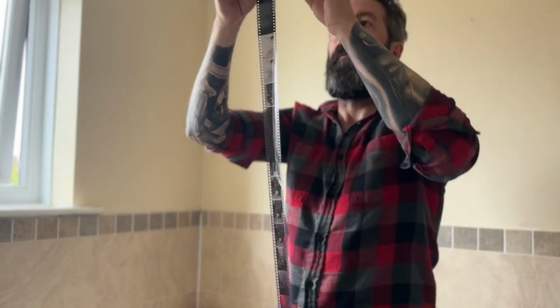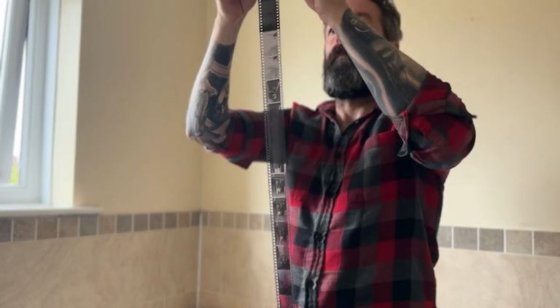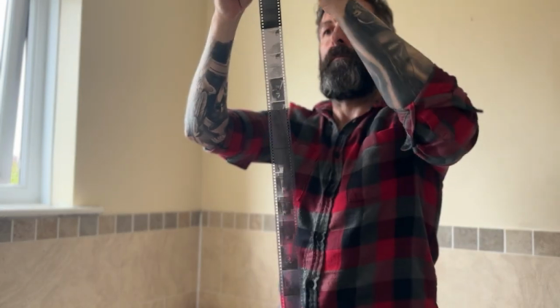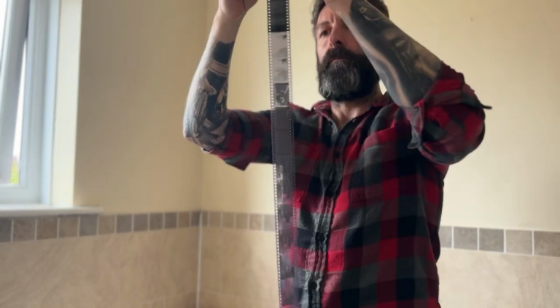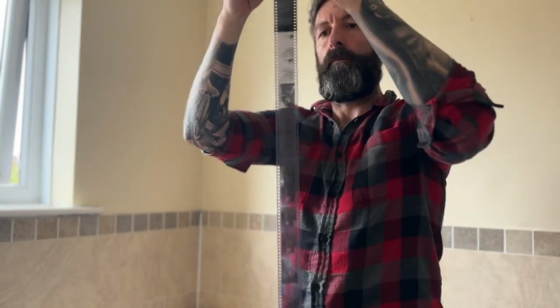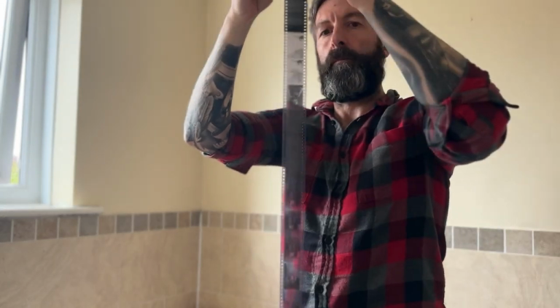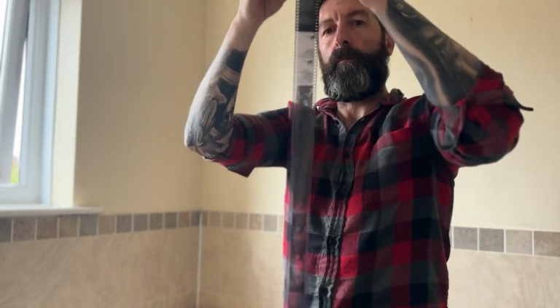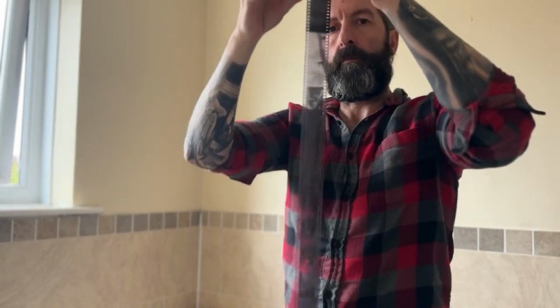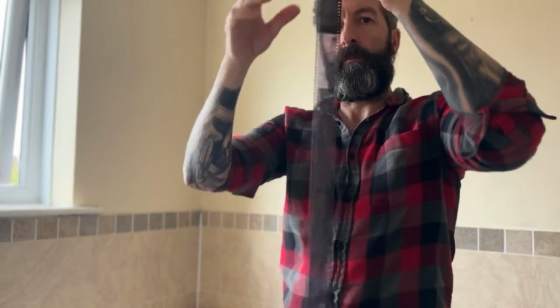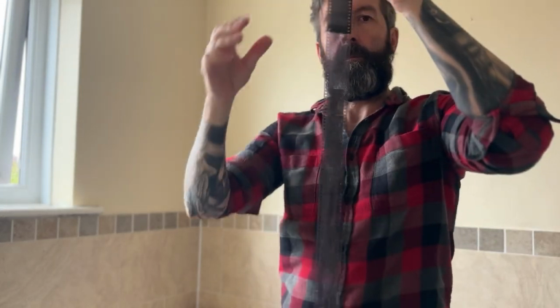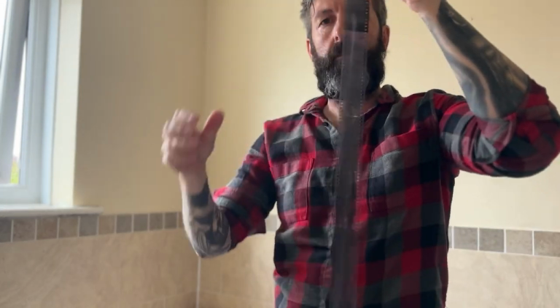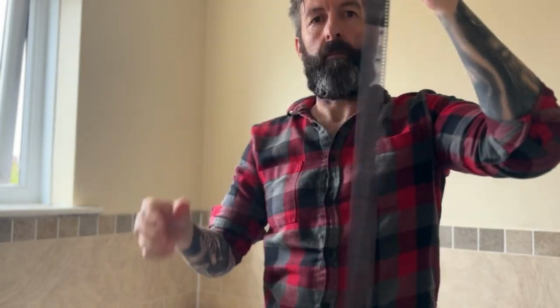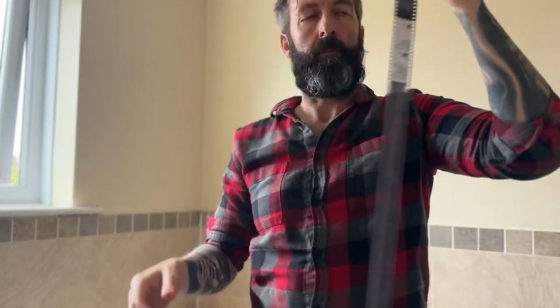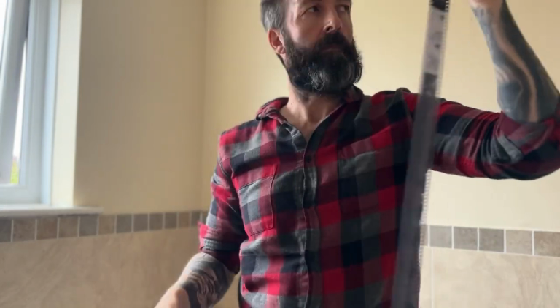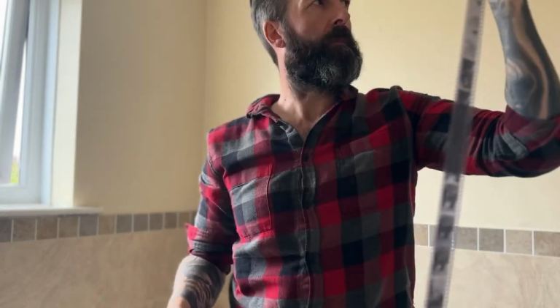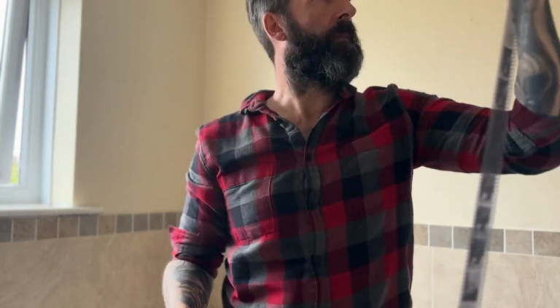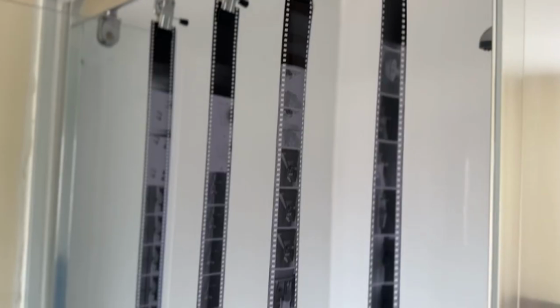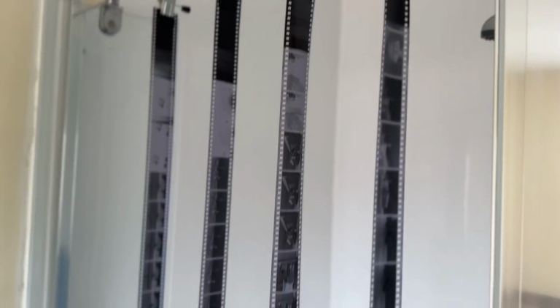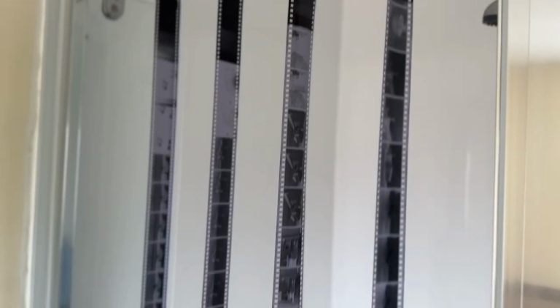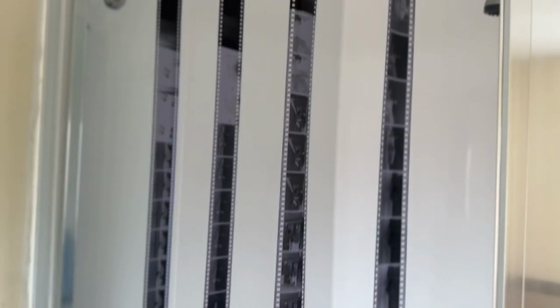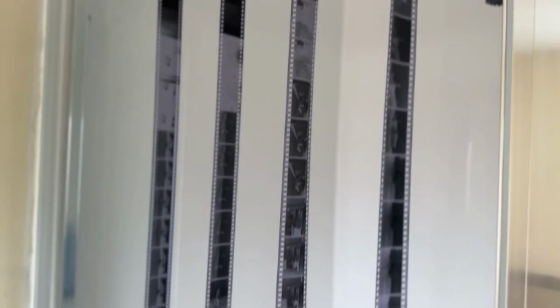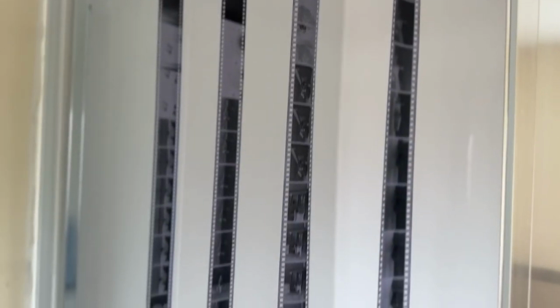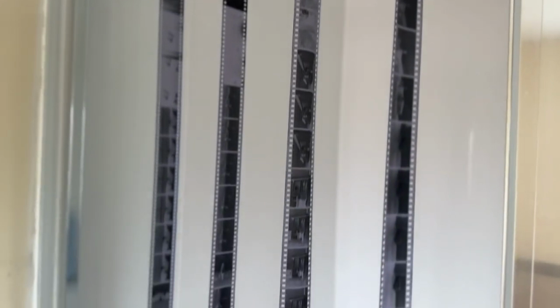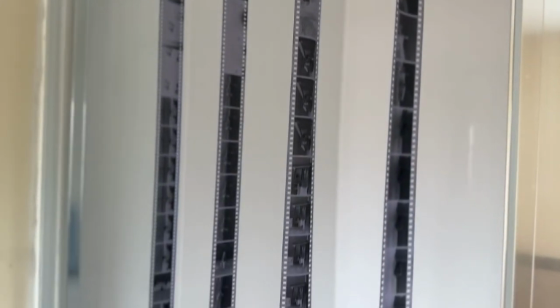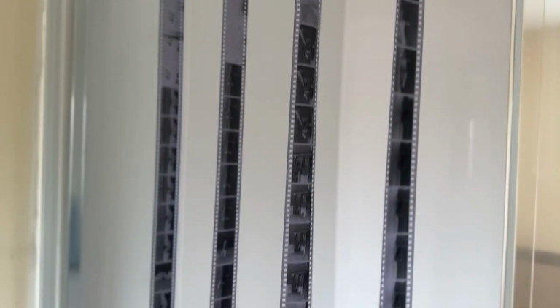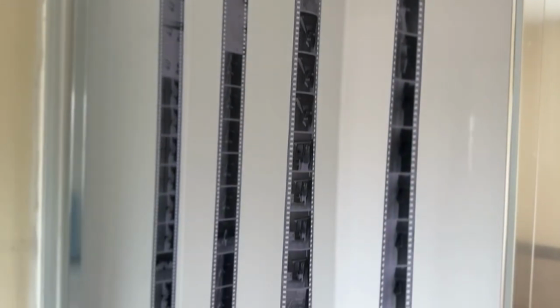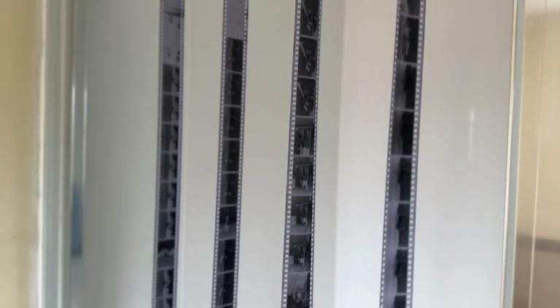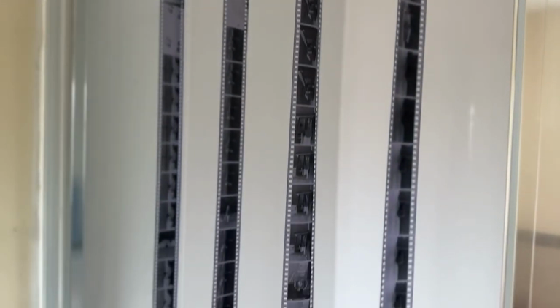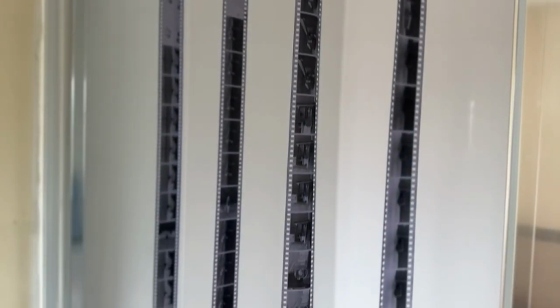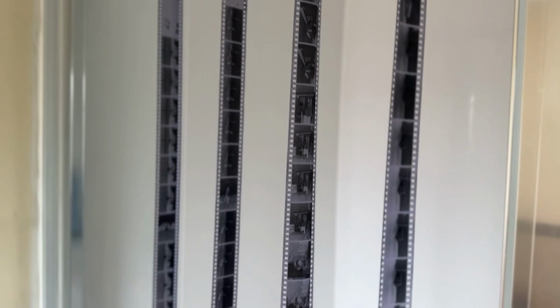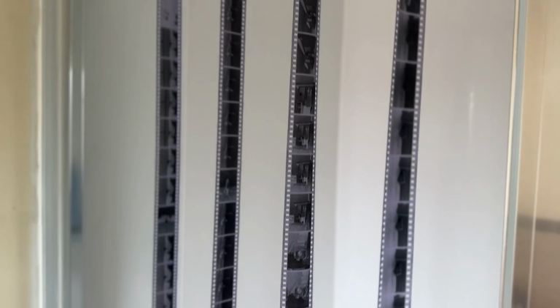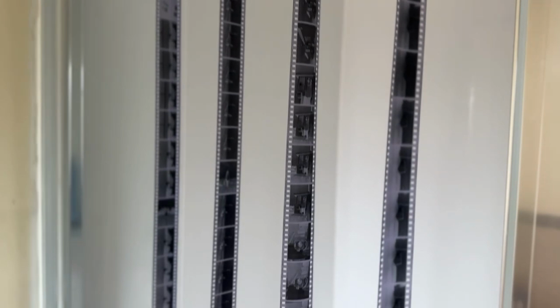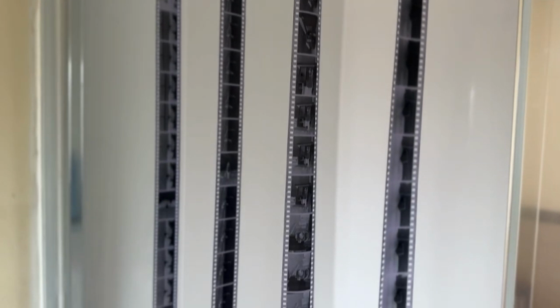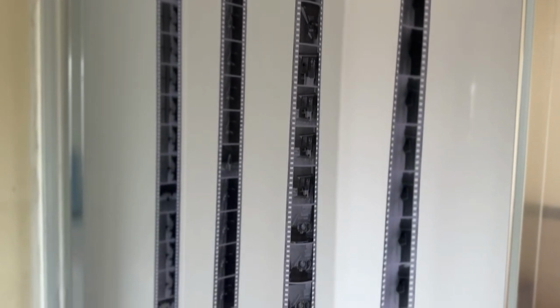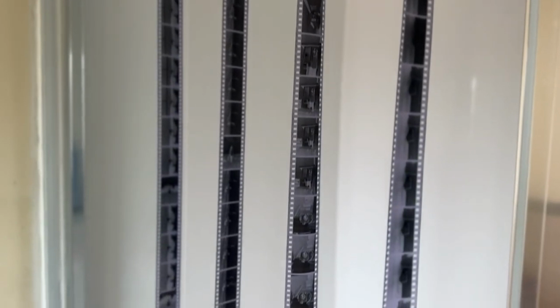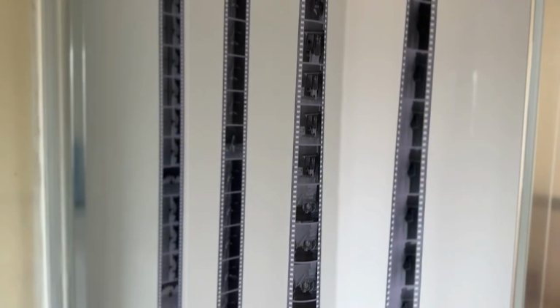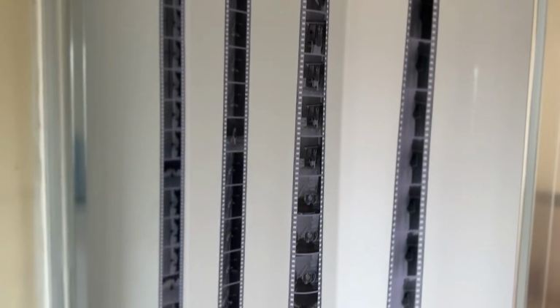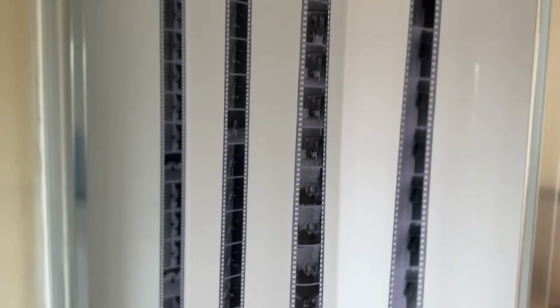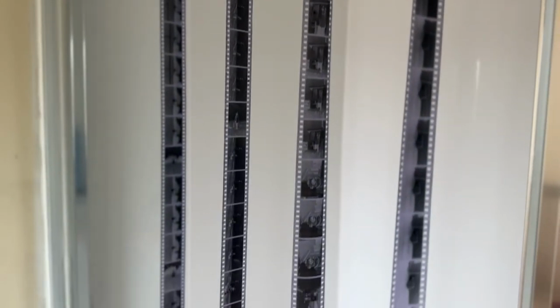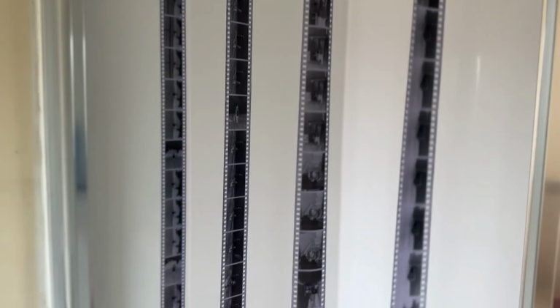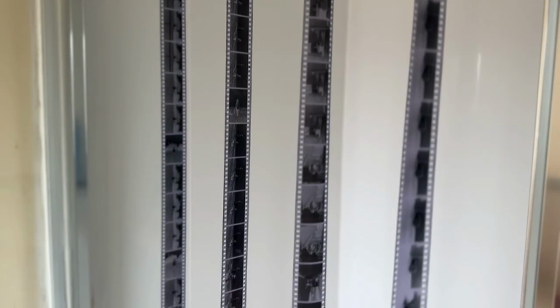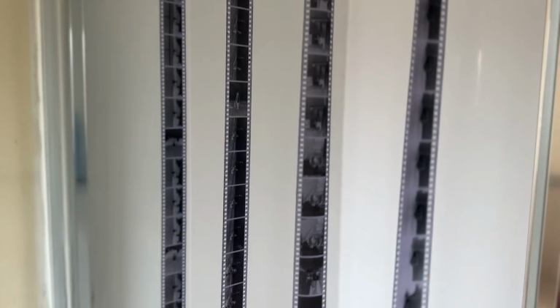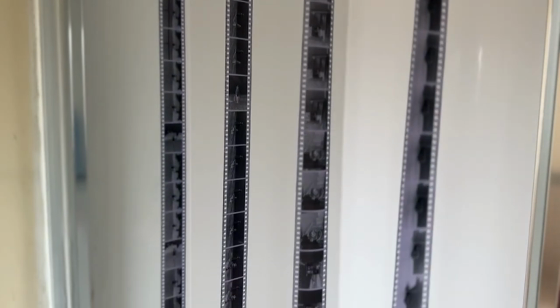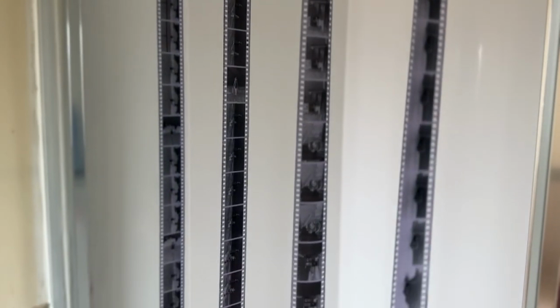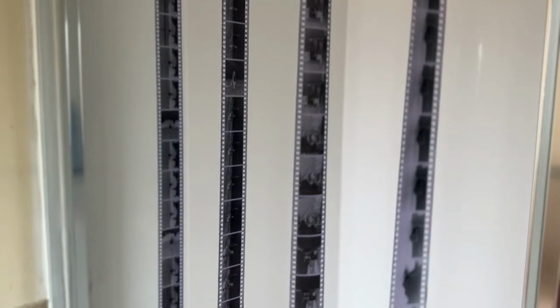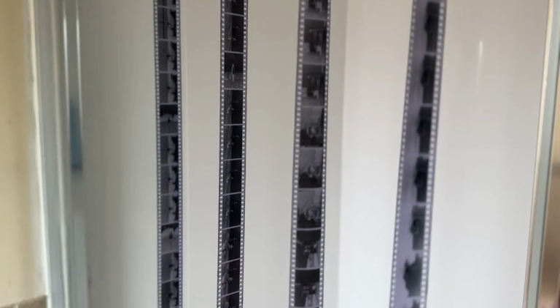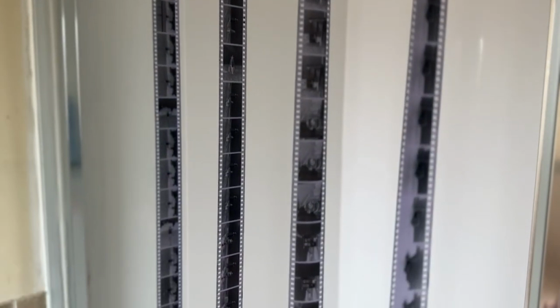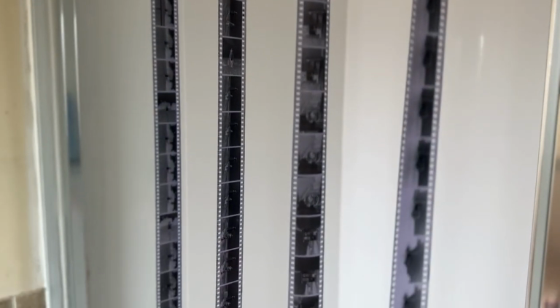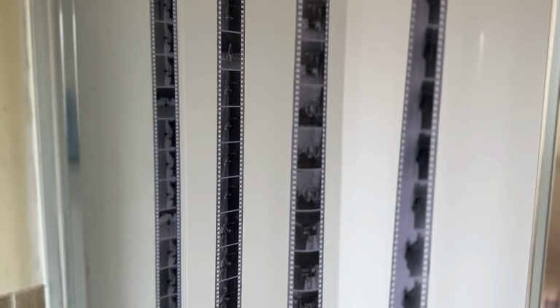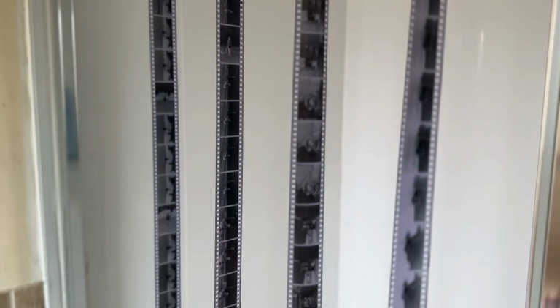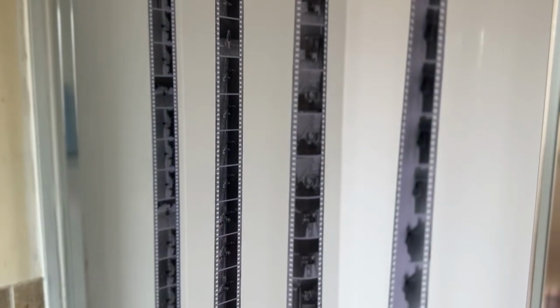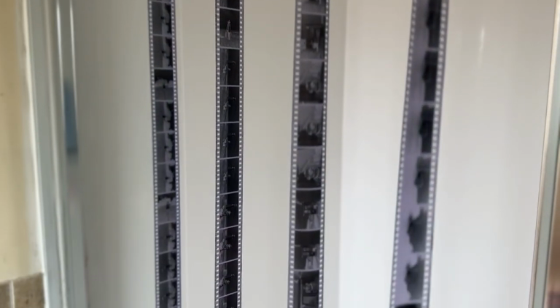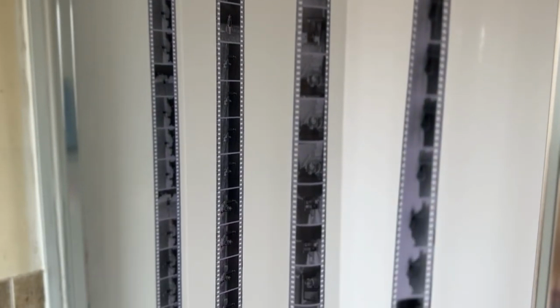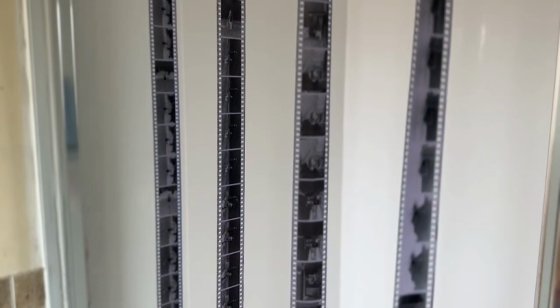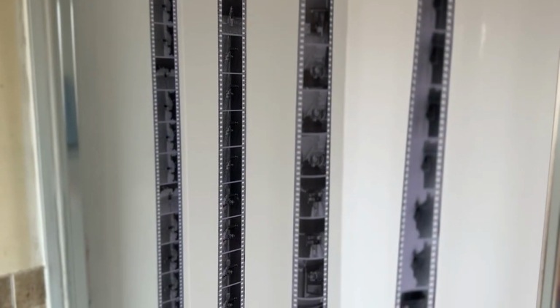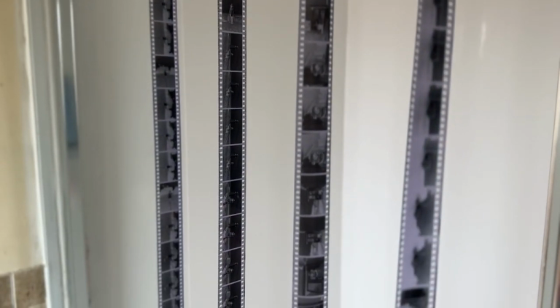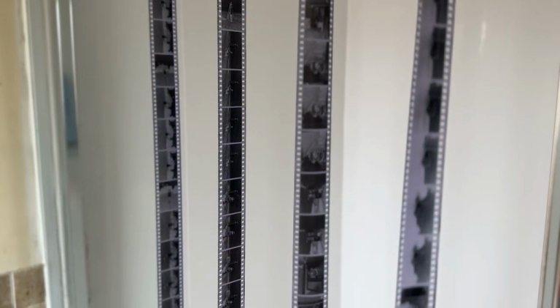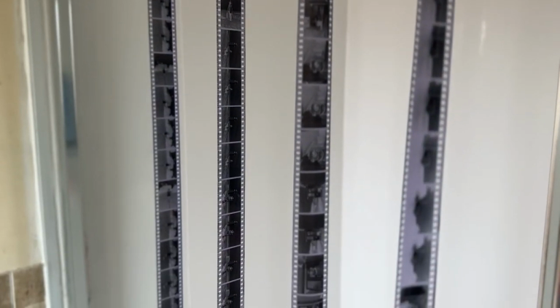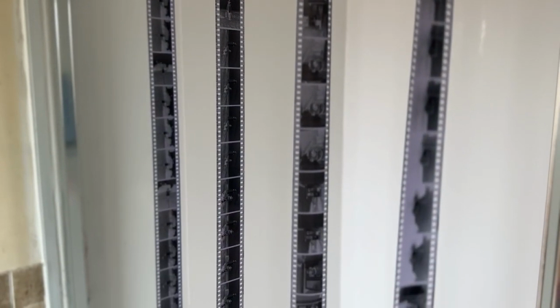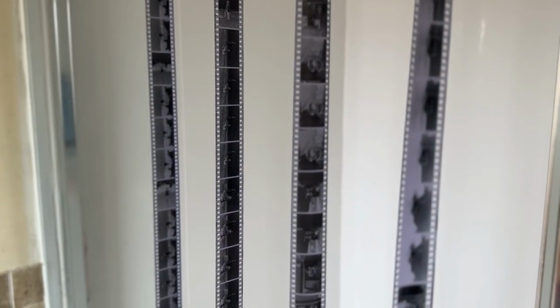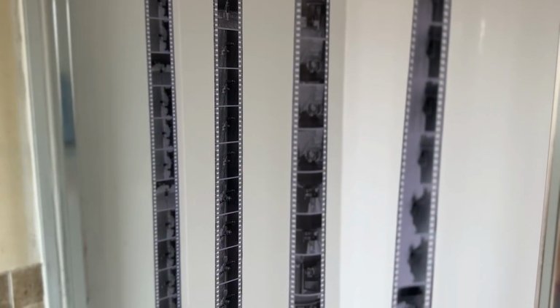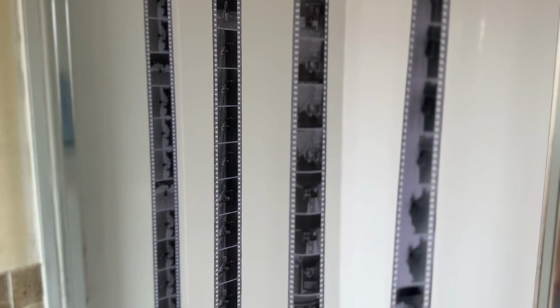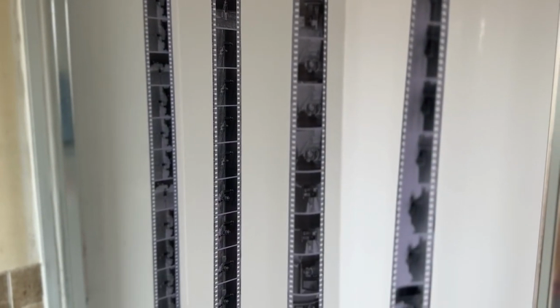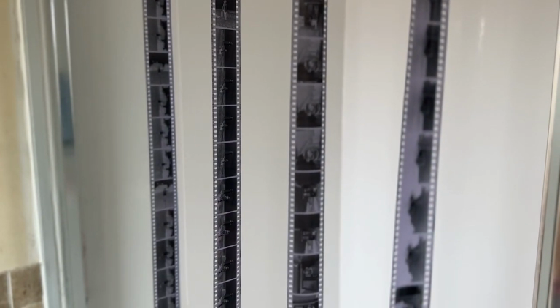Carefully remove the film from the spool, then squeegee off any of the wet marks, and then hang it up in the shower — so nobody else can have a shower for the rest of the day. Here are the results.